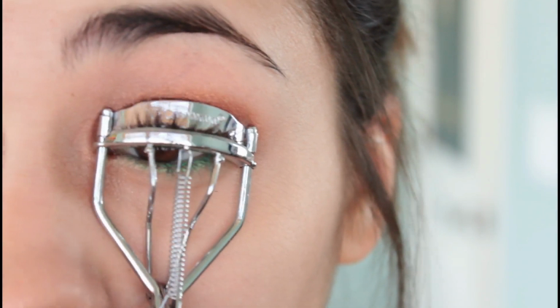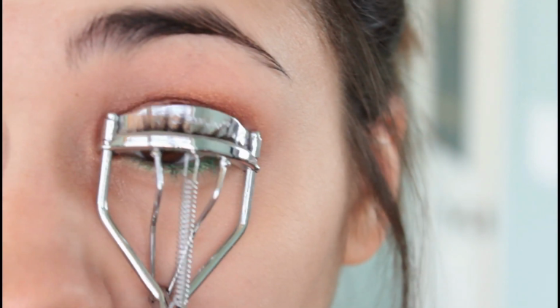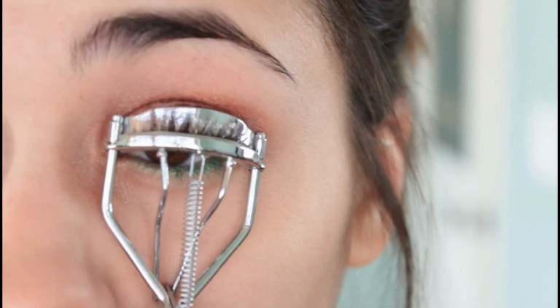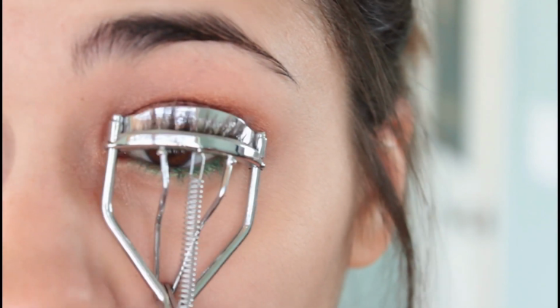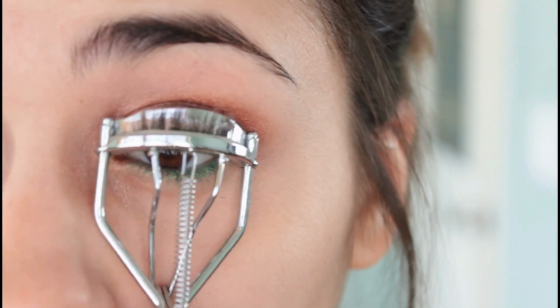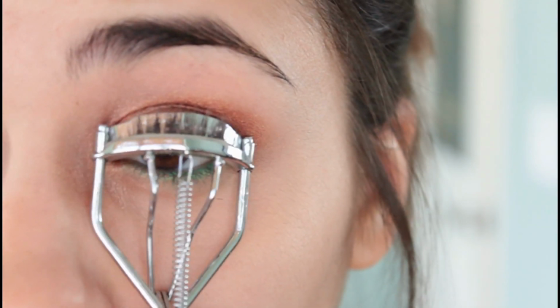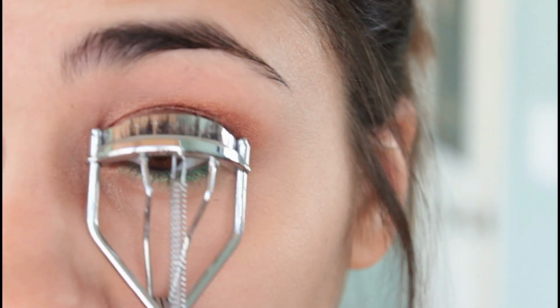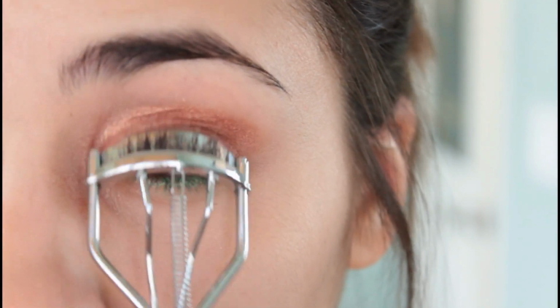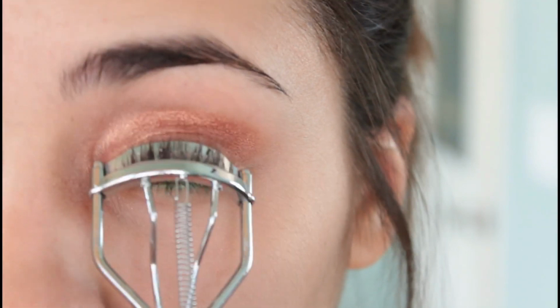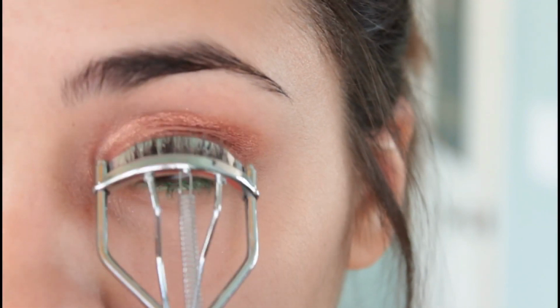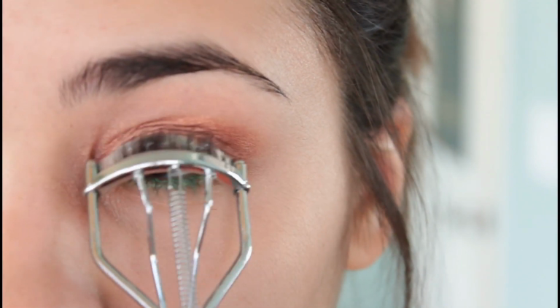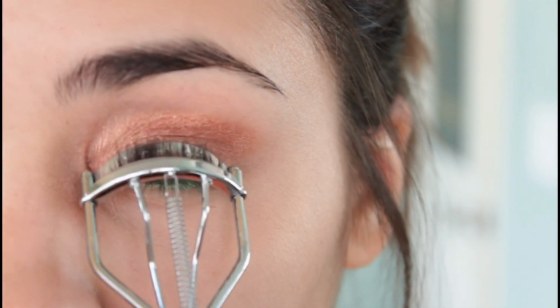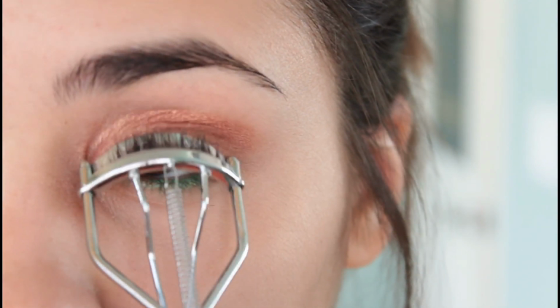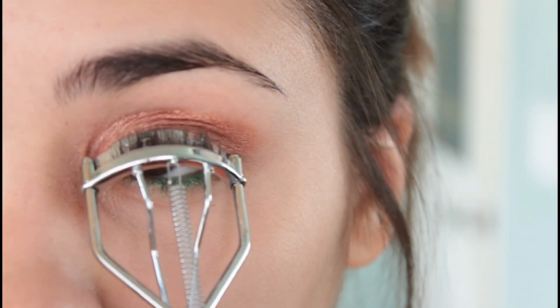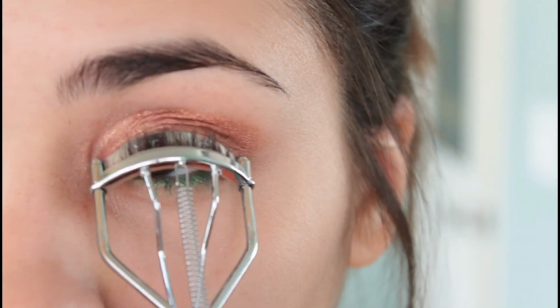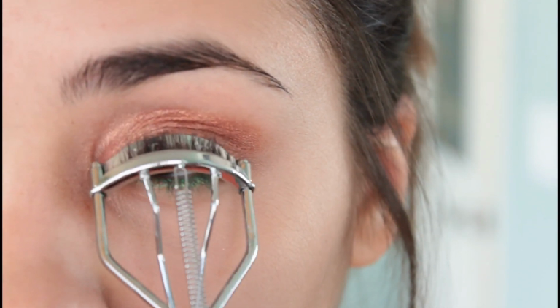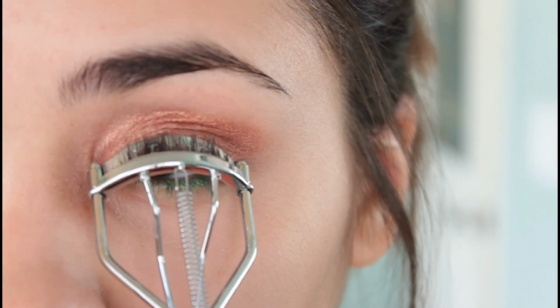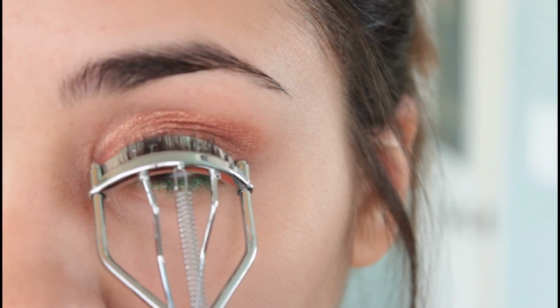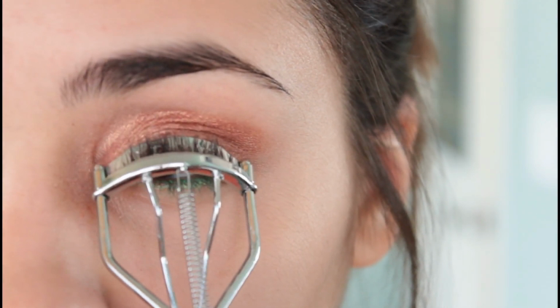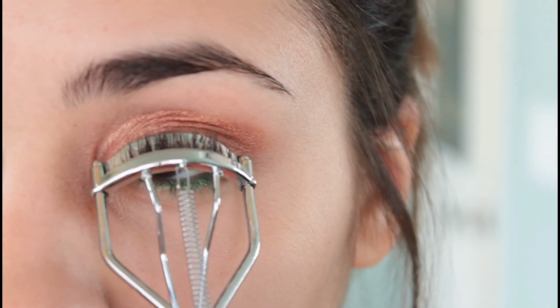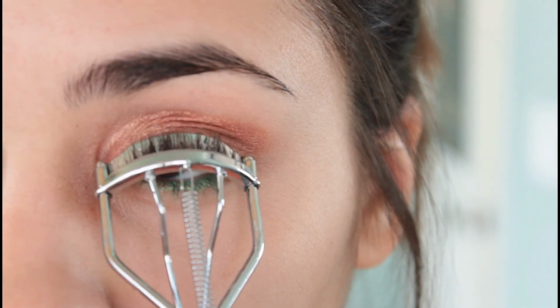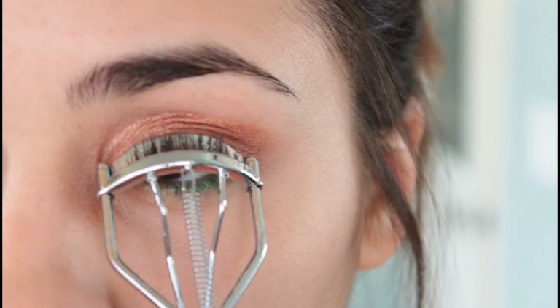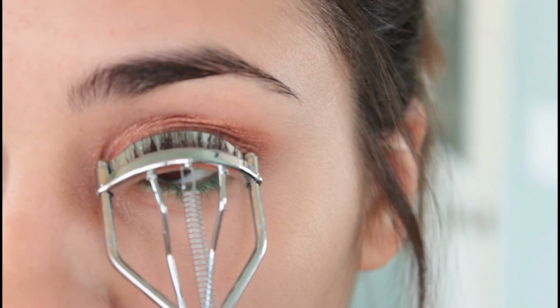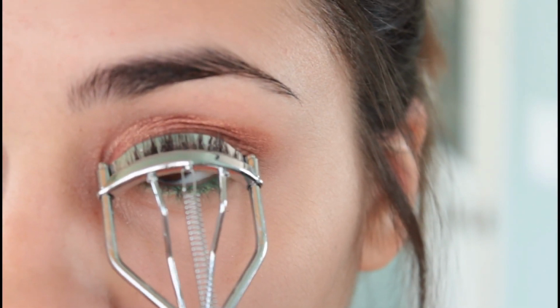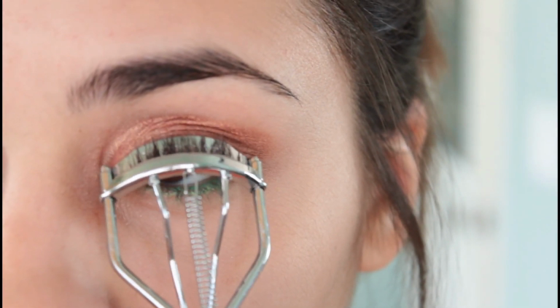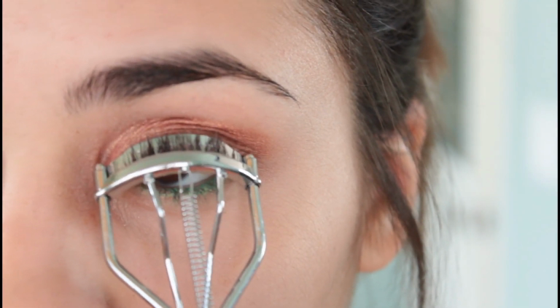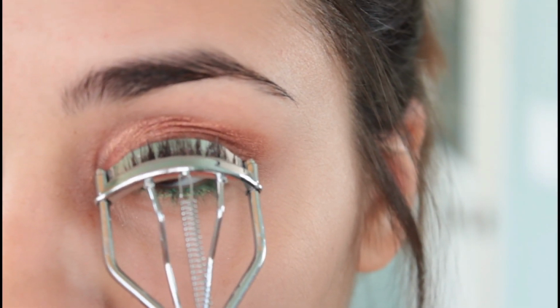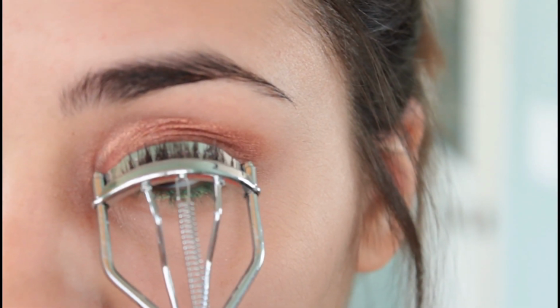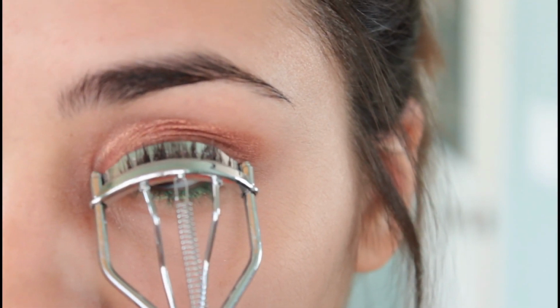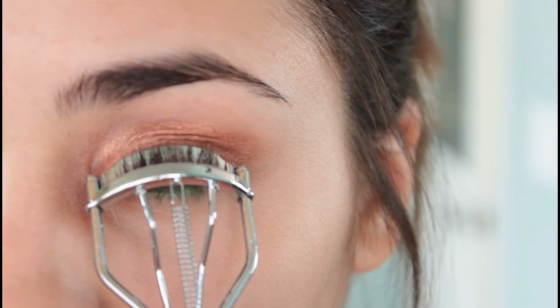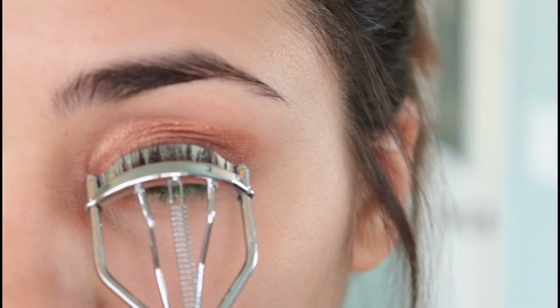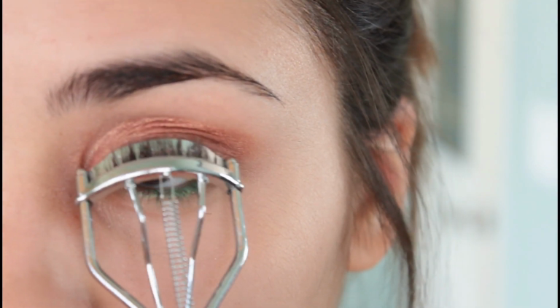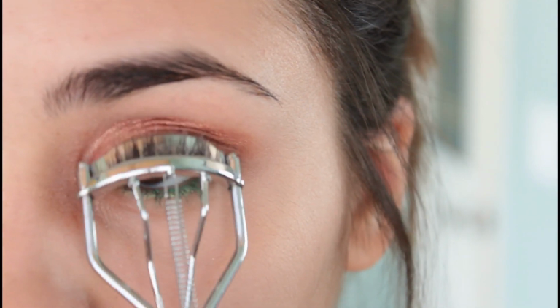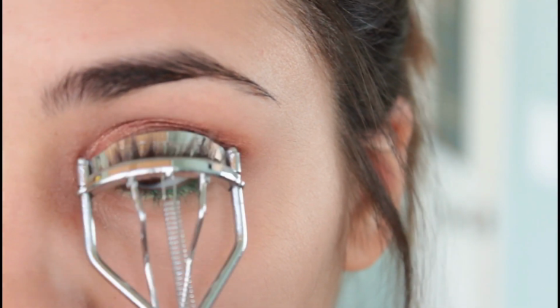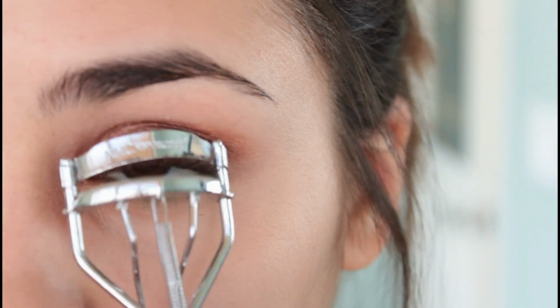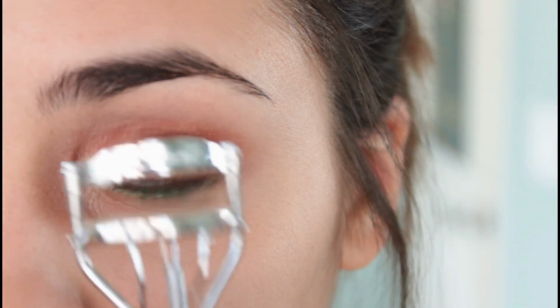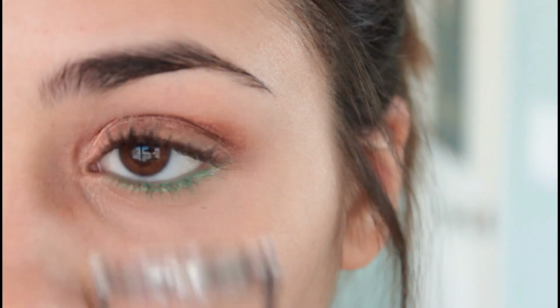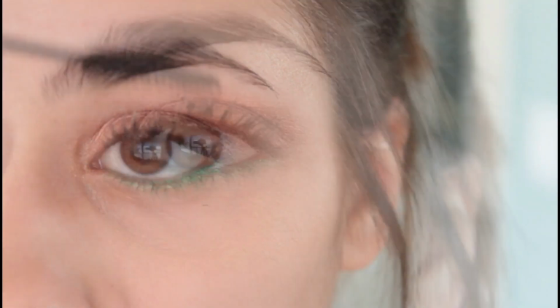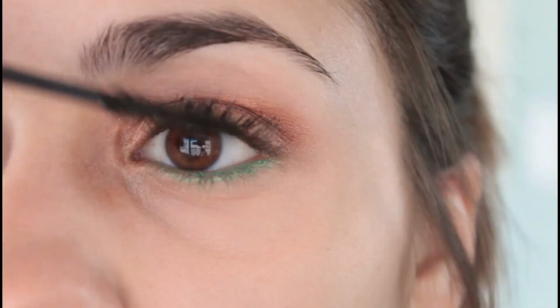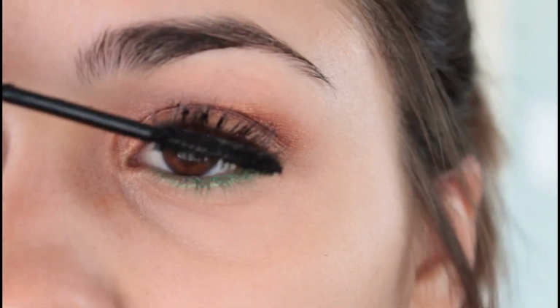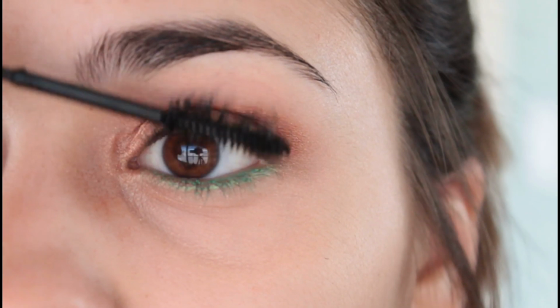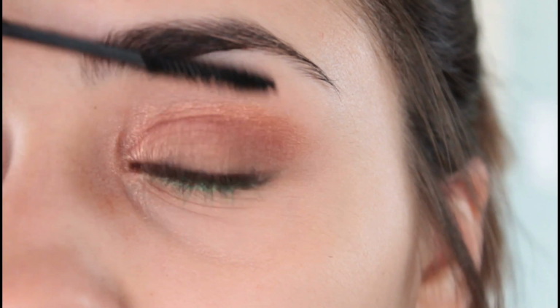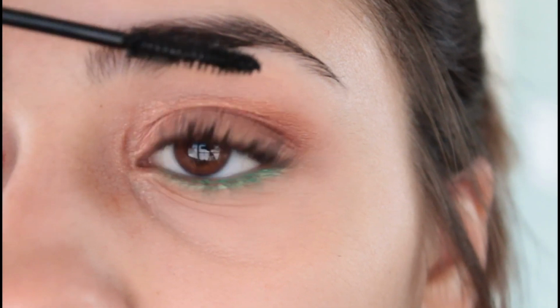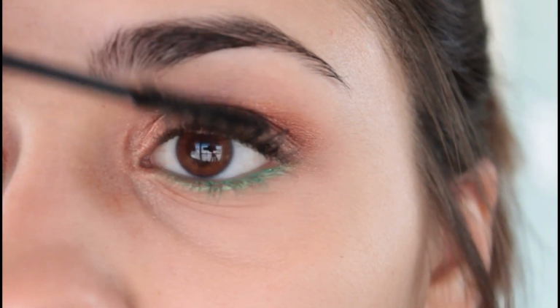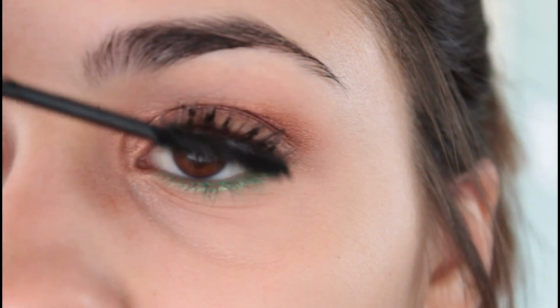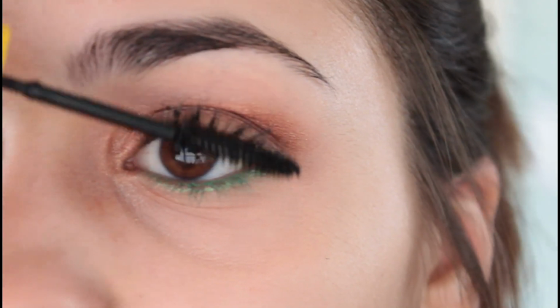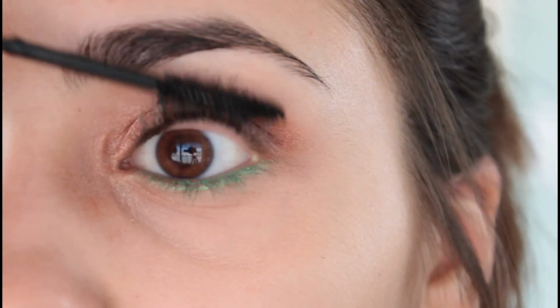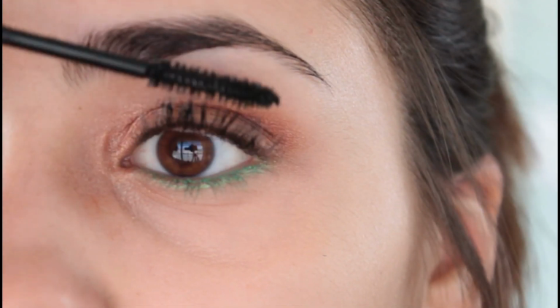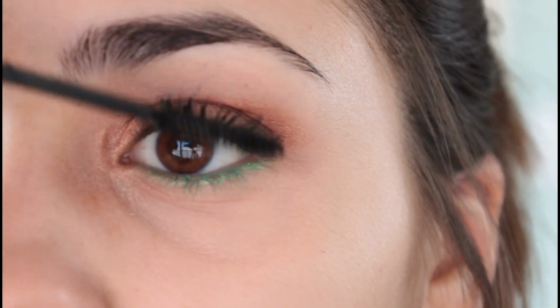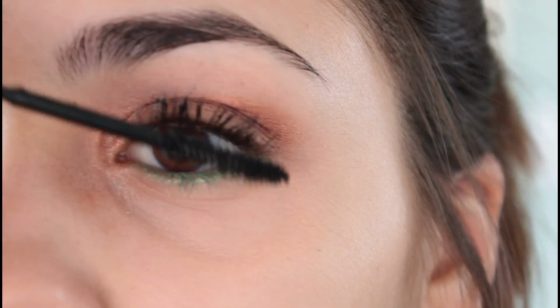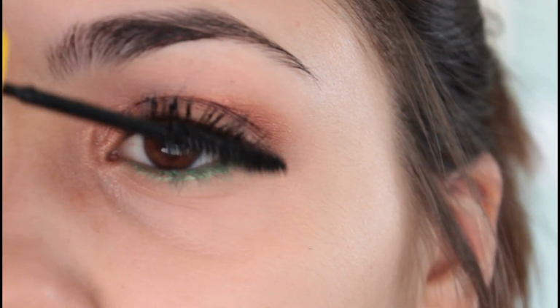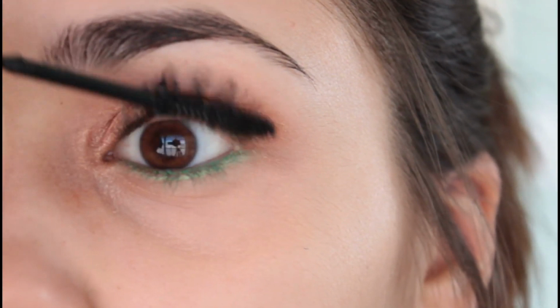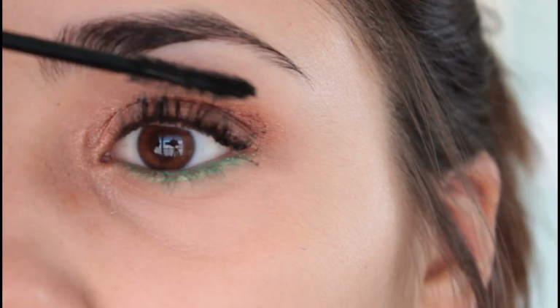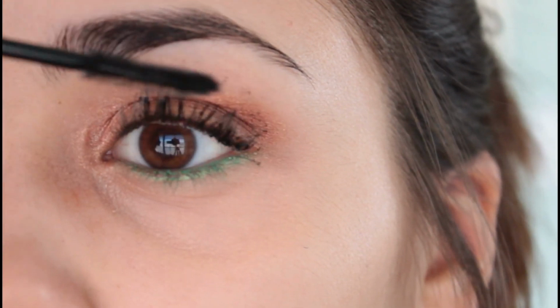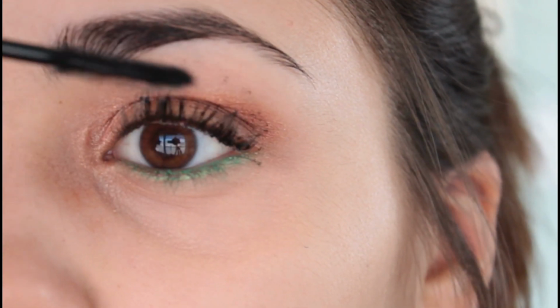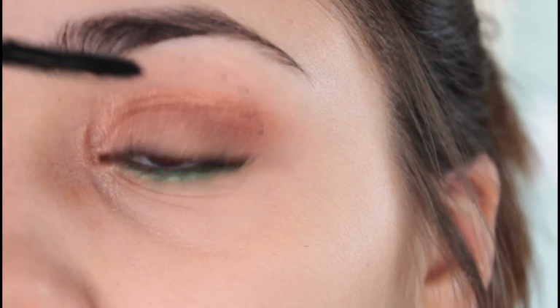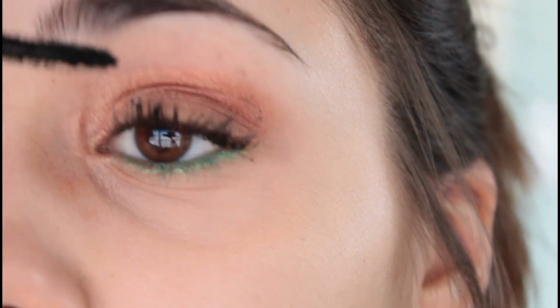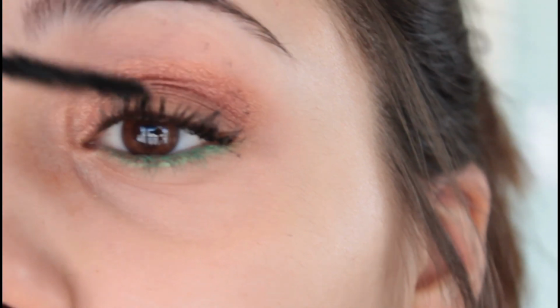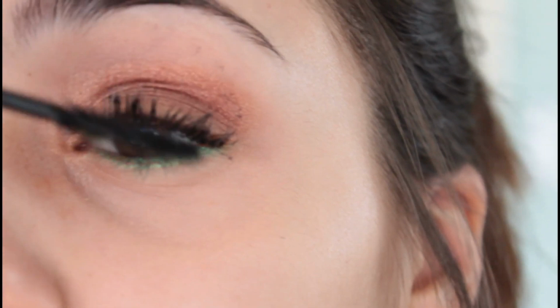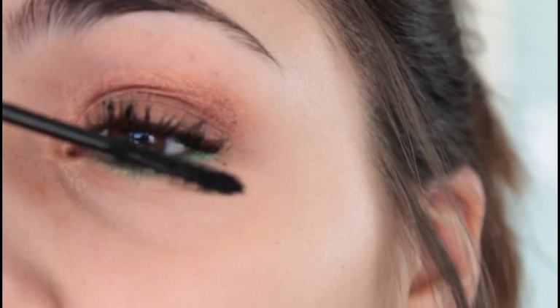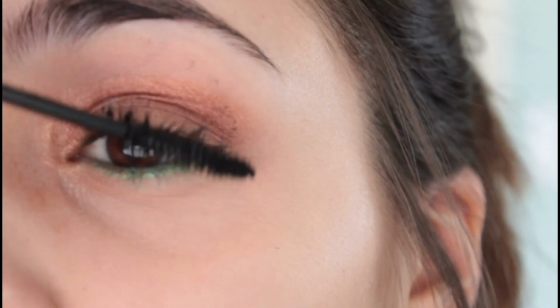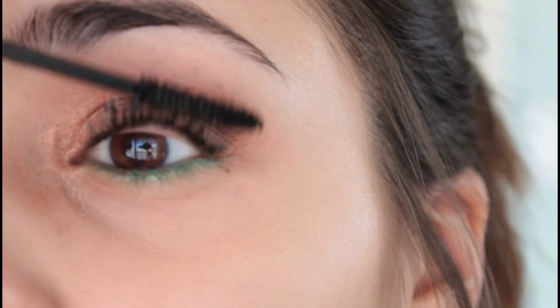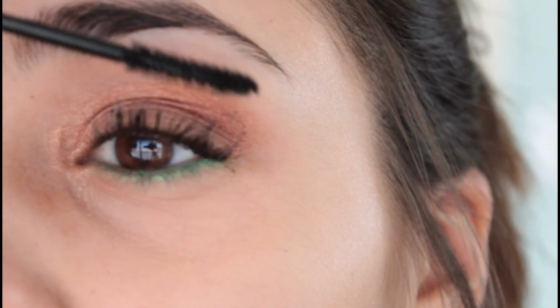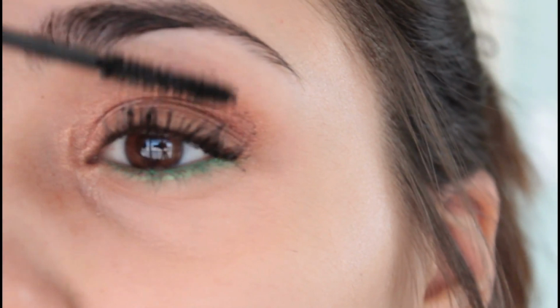Now I'm going to go on and curl my eyelashes and prep them for mascara, and for mascara I'm going to be using my favorite cat eye volume express mascara by Maybelline.